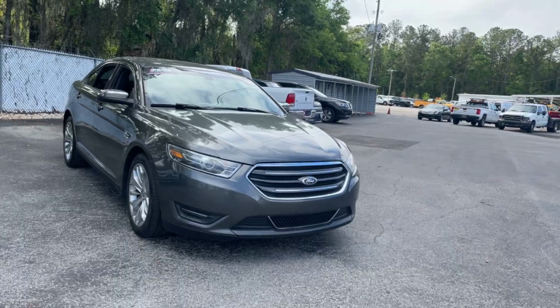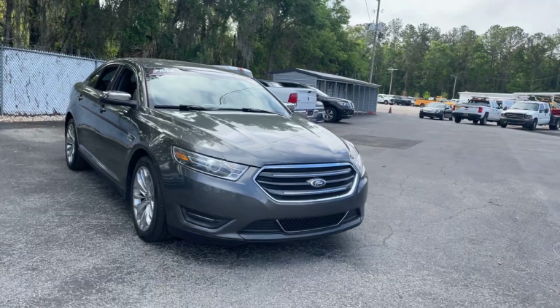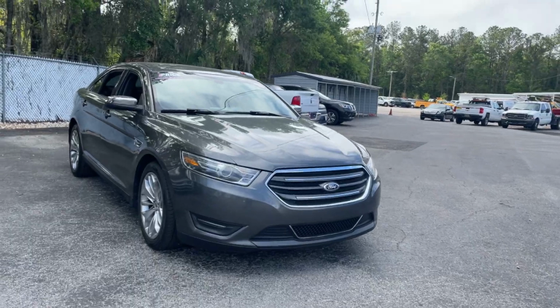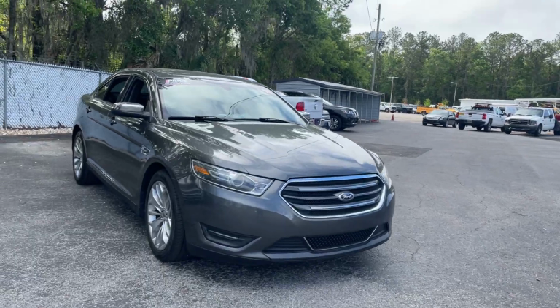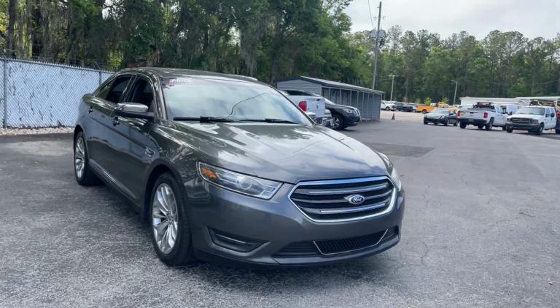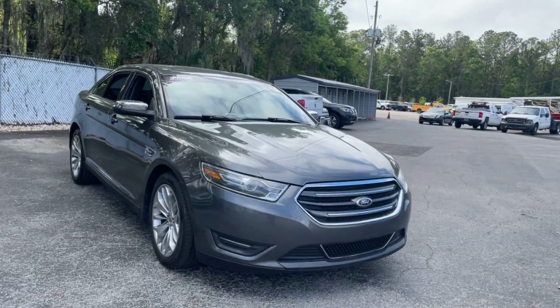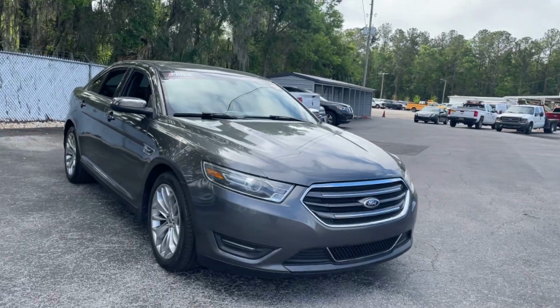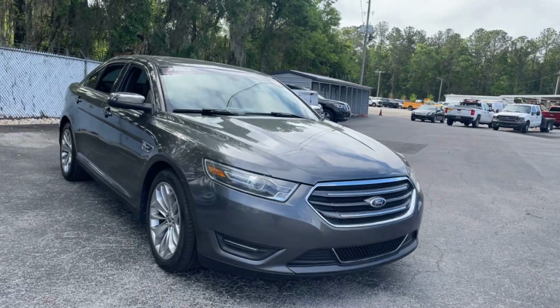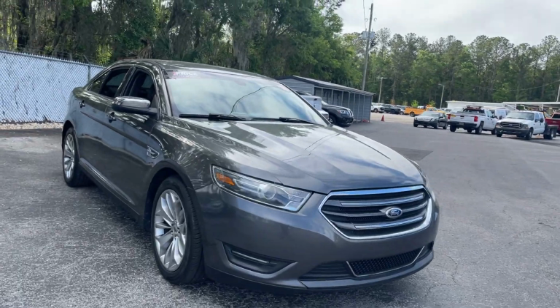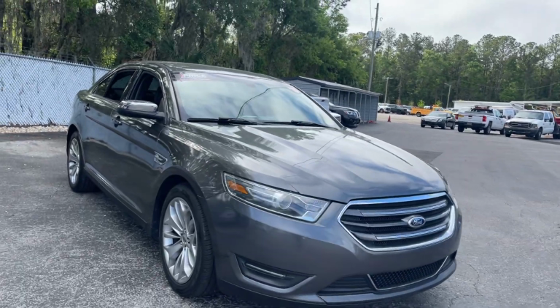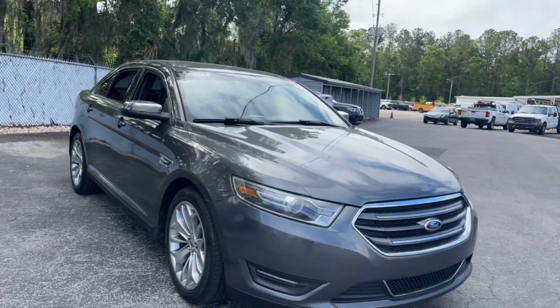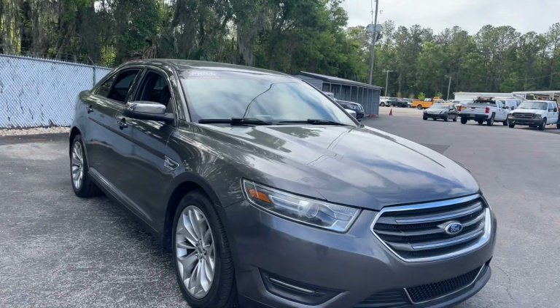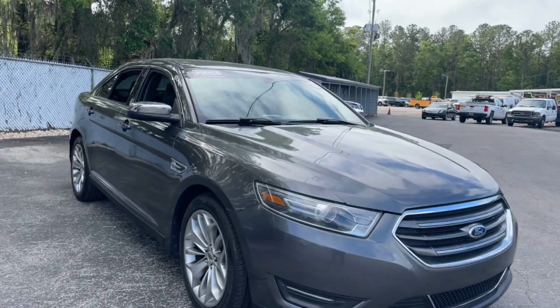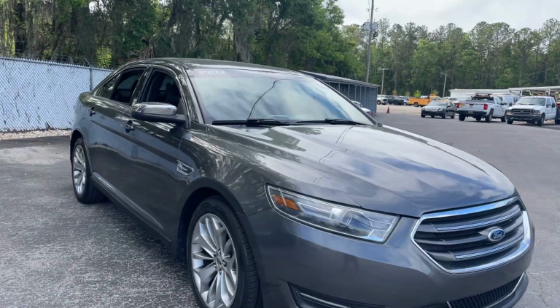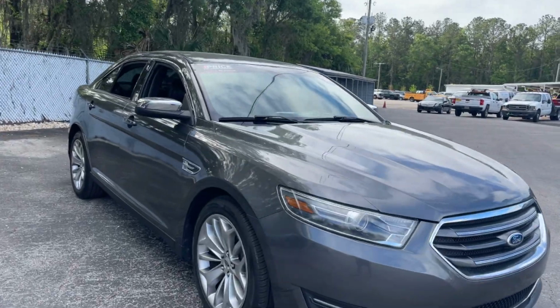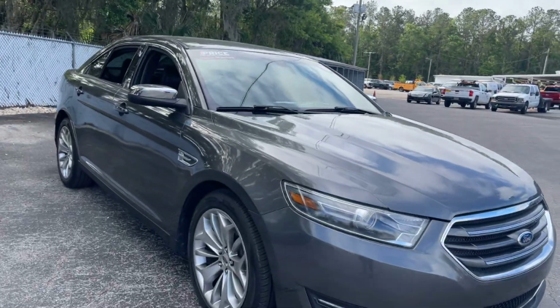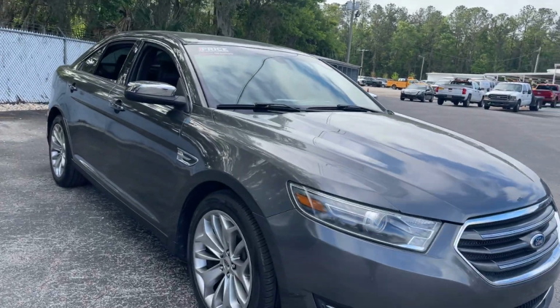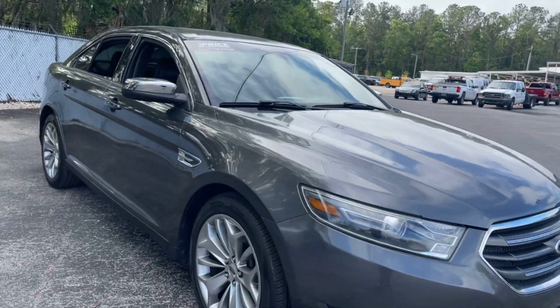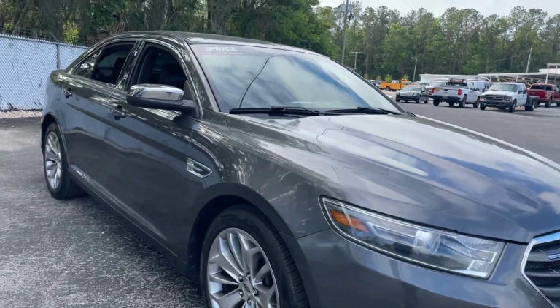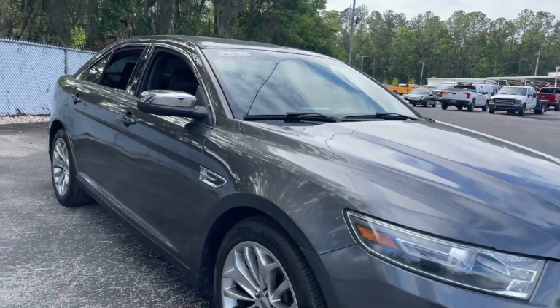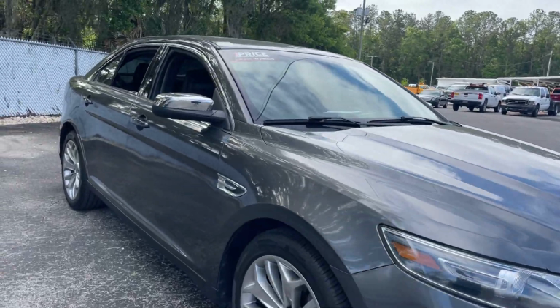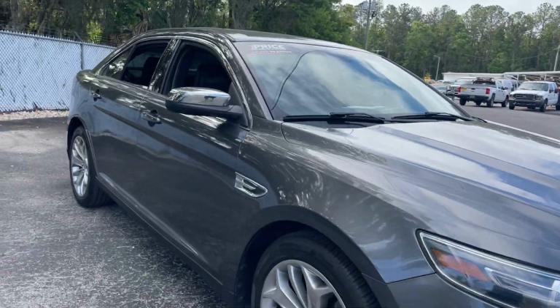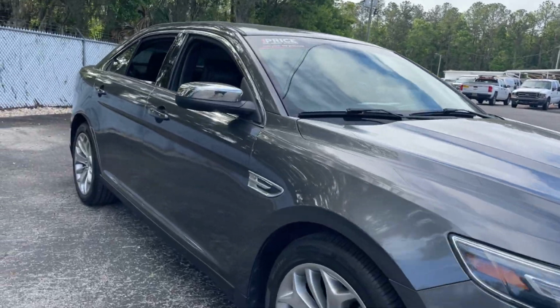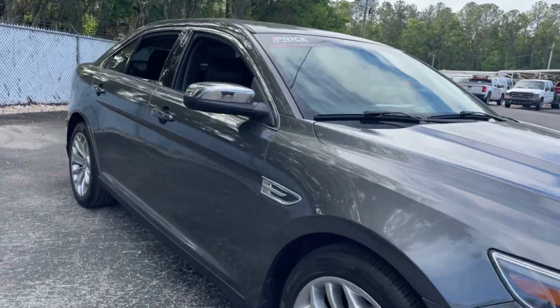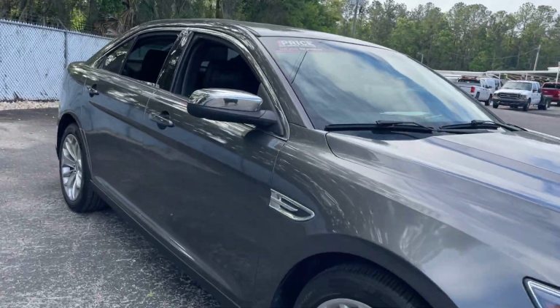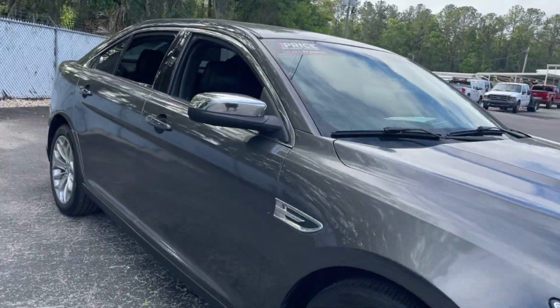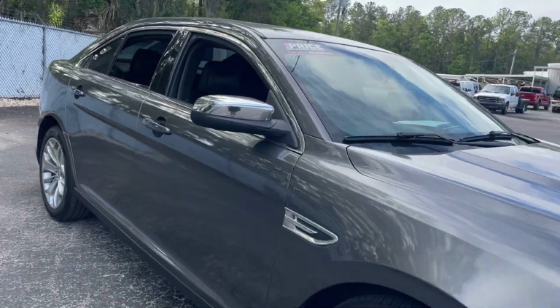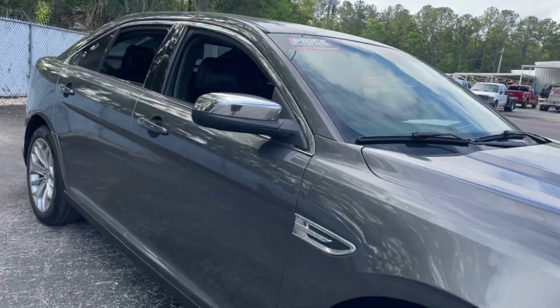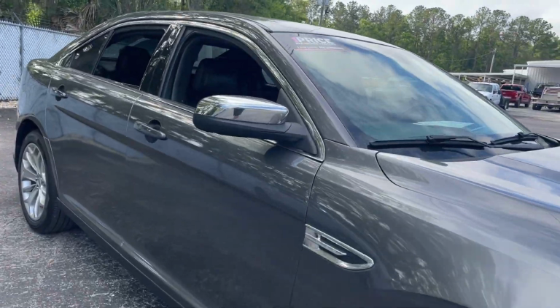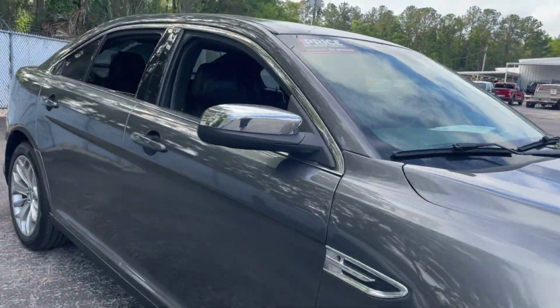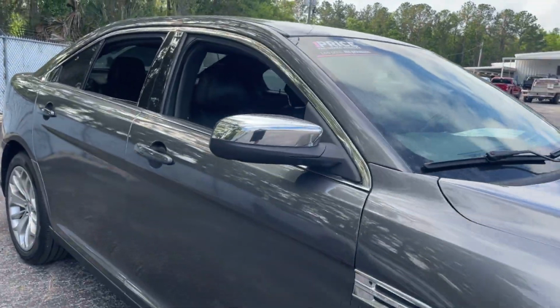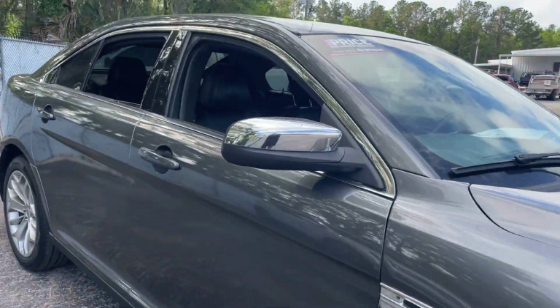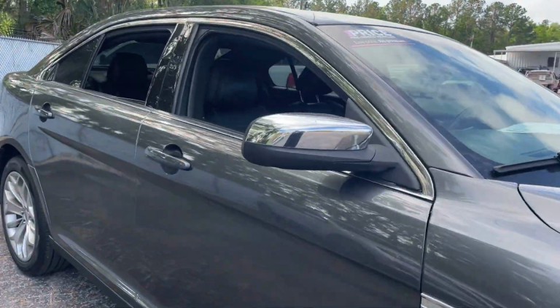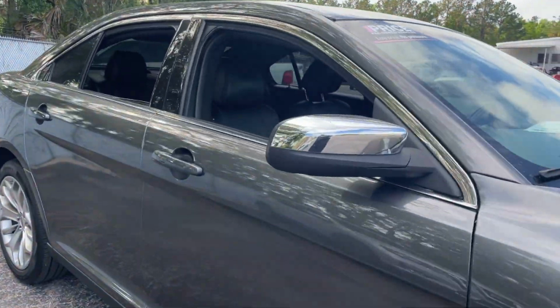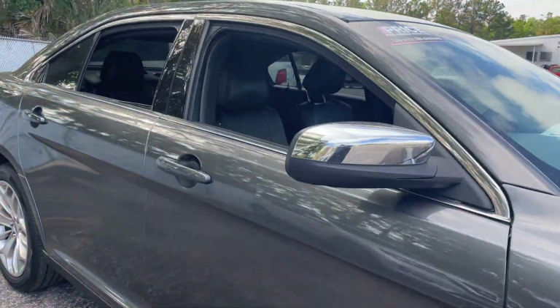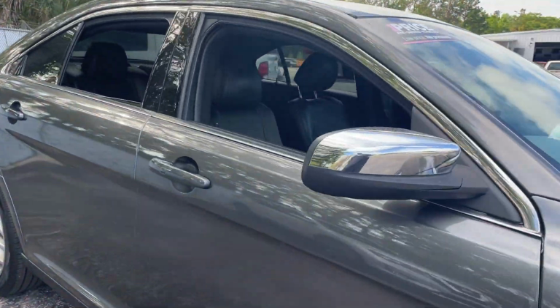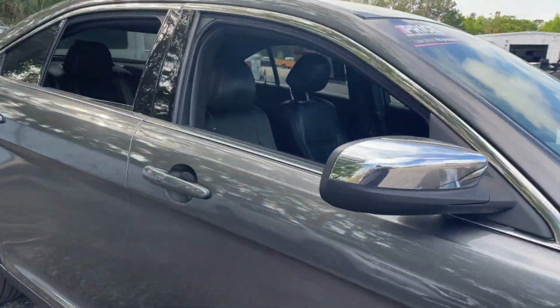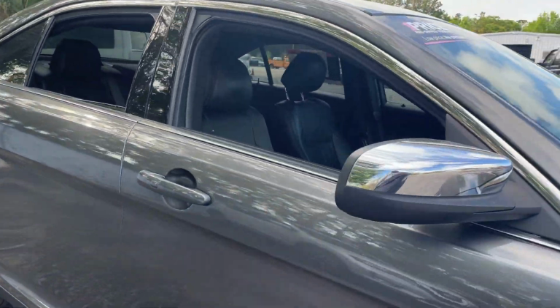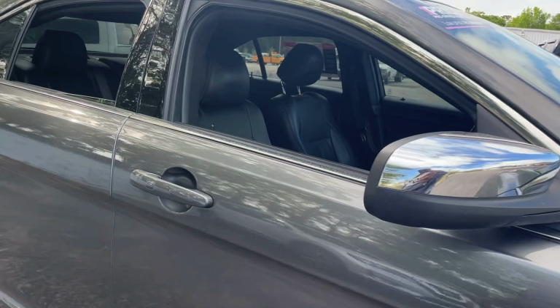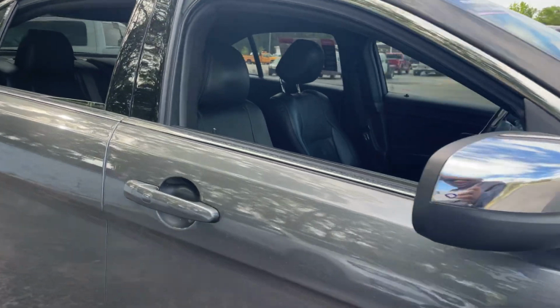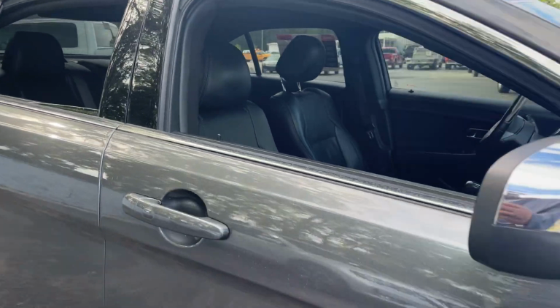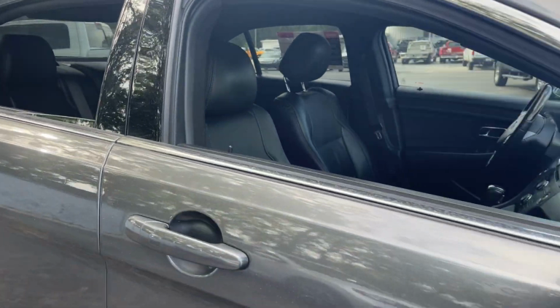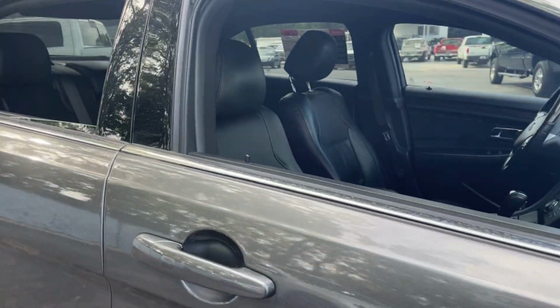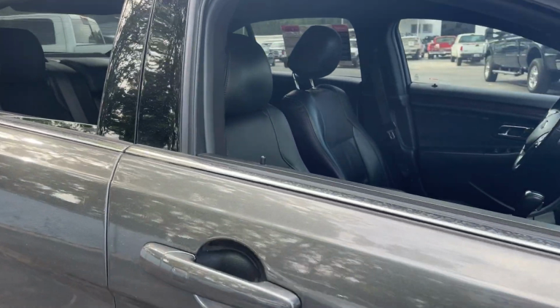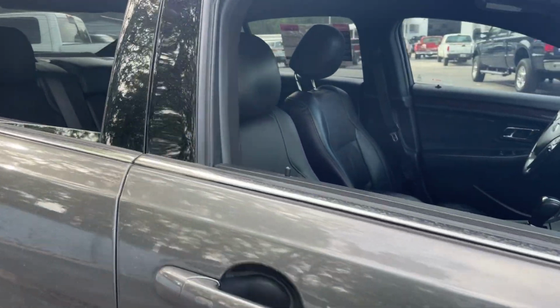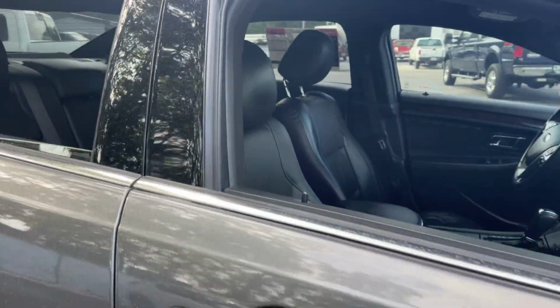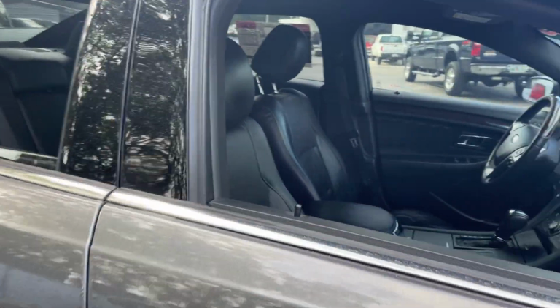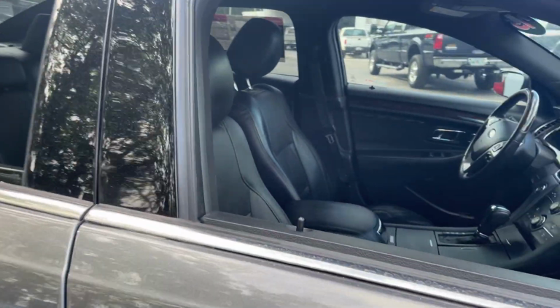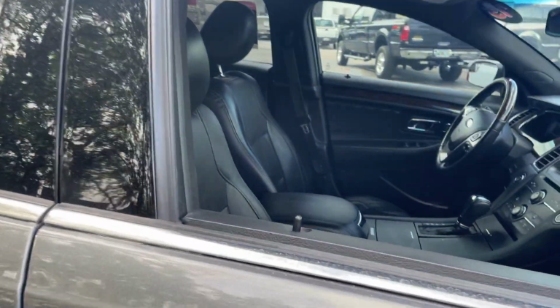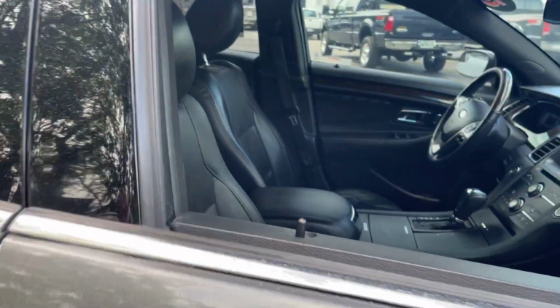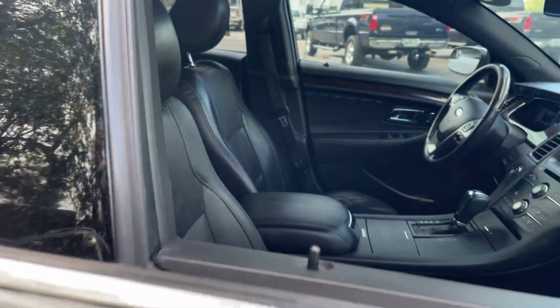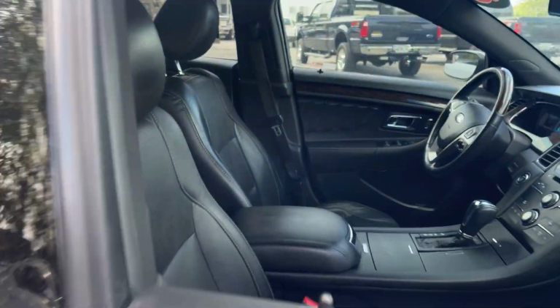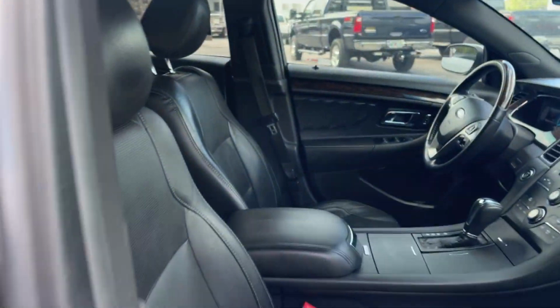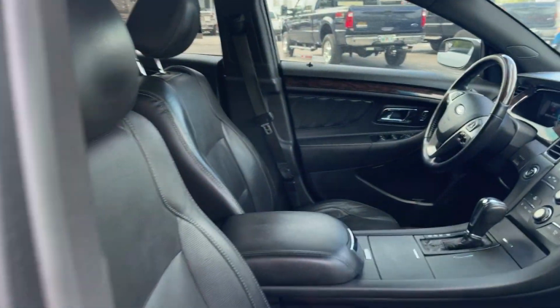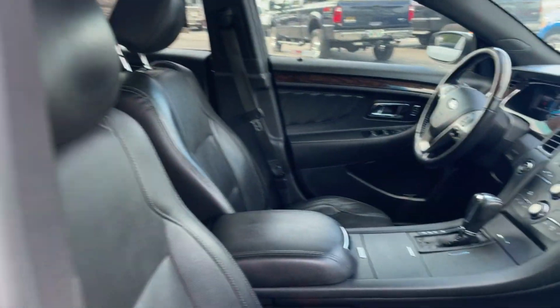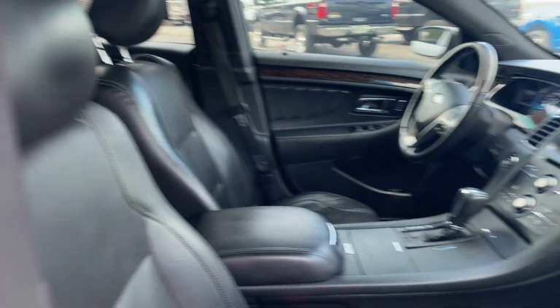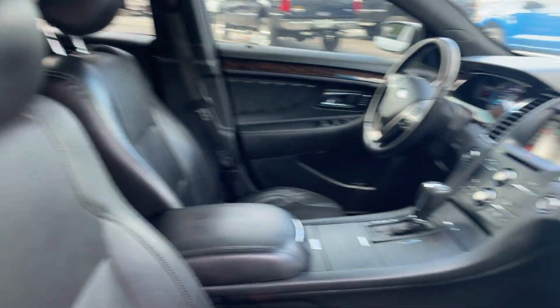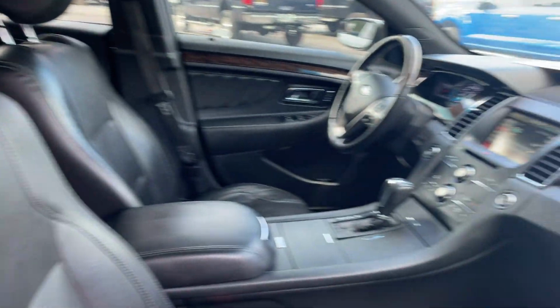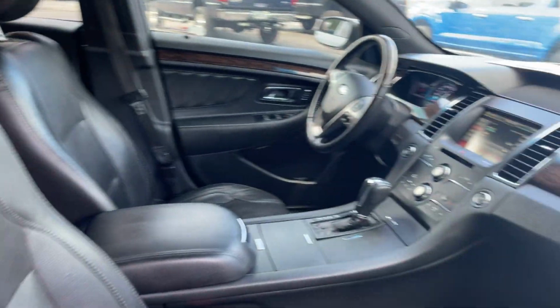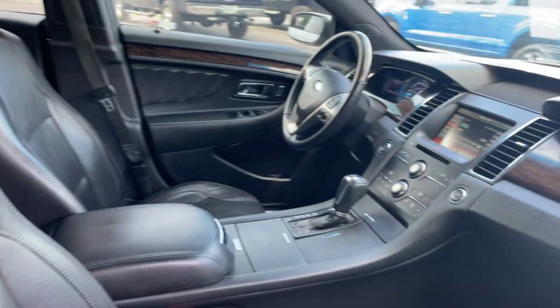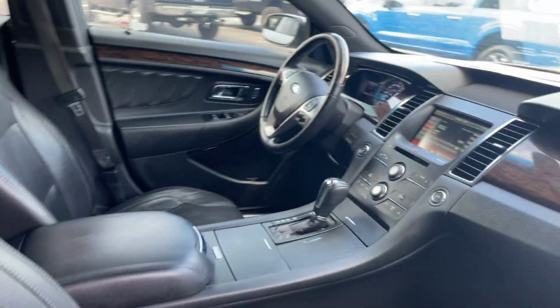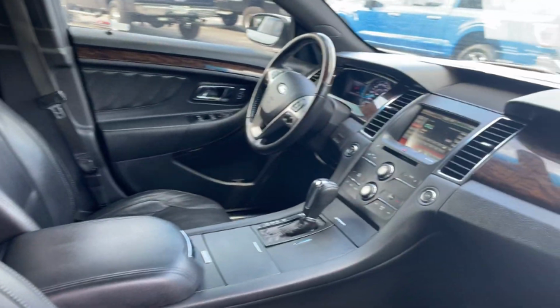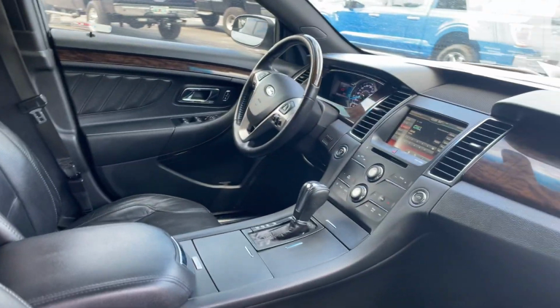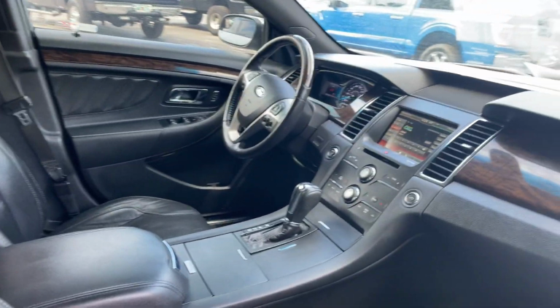This is a 2015 Ford Taurus, gray over black leather interior.